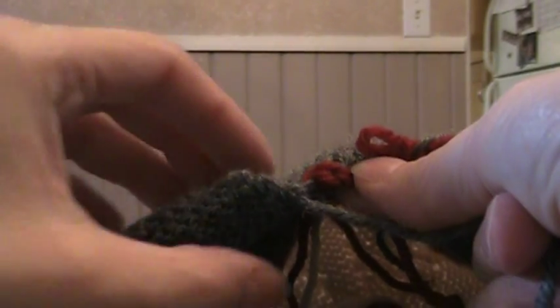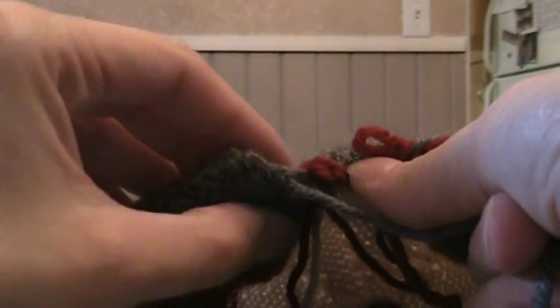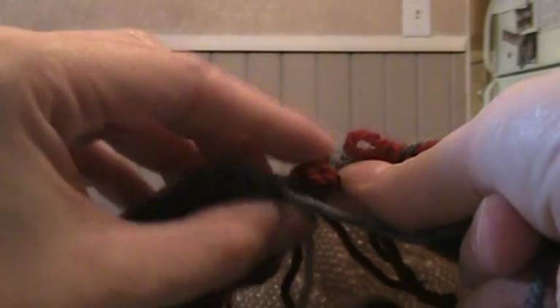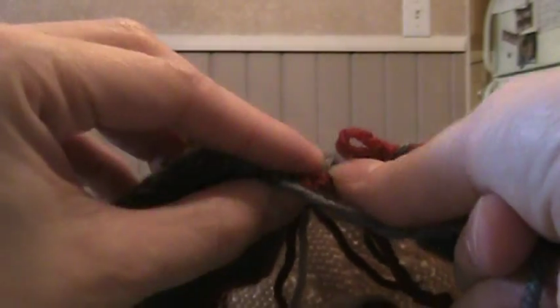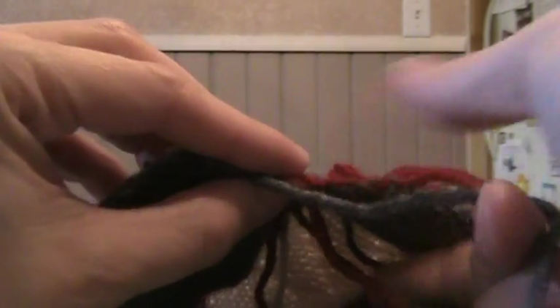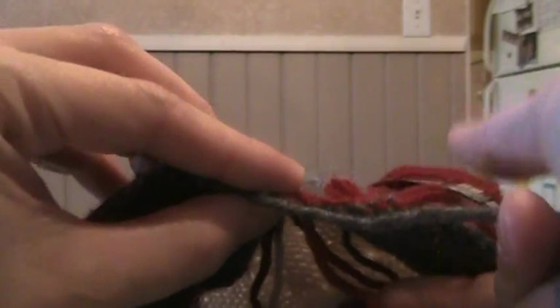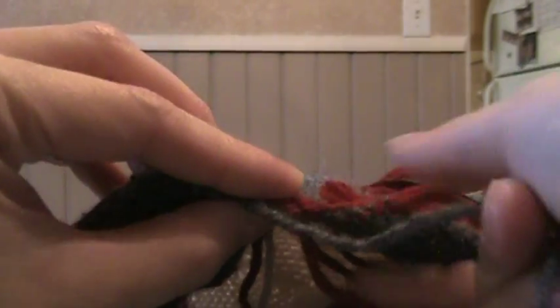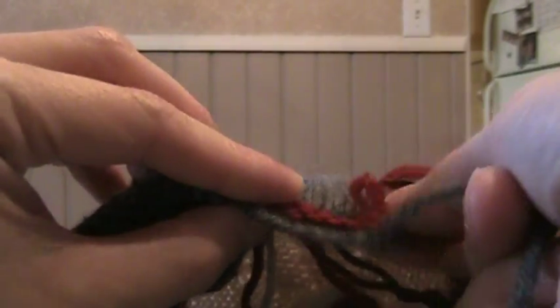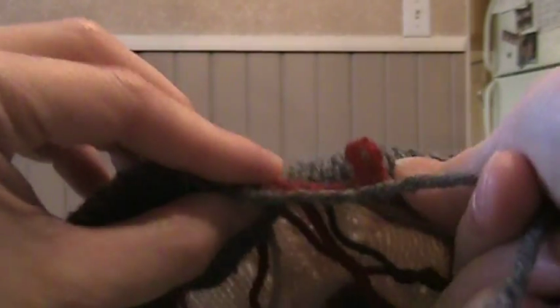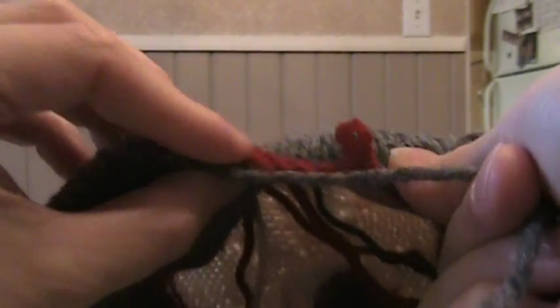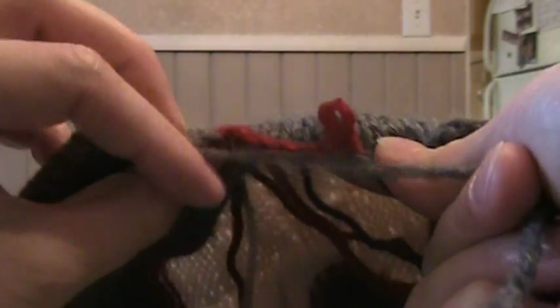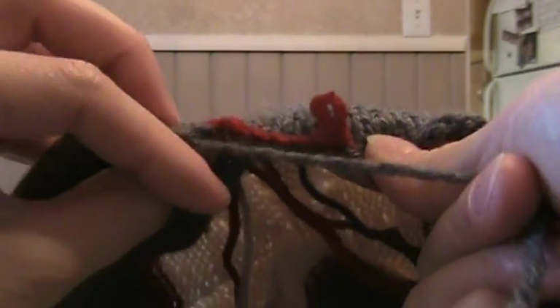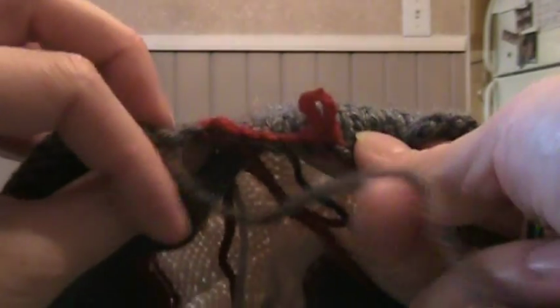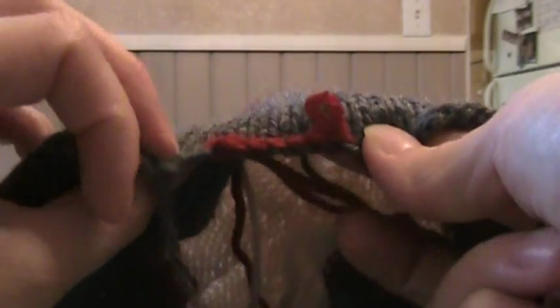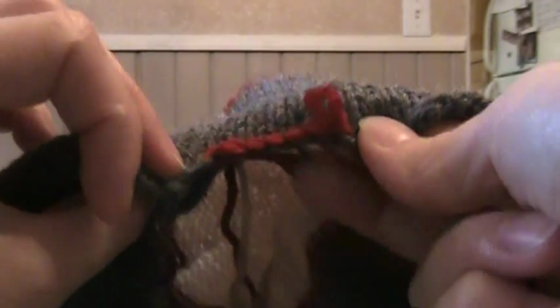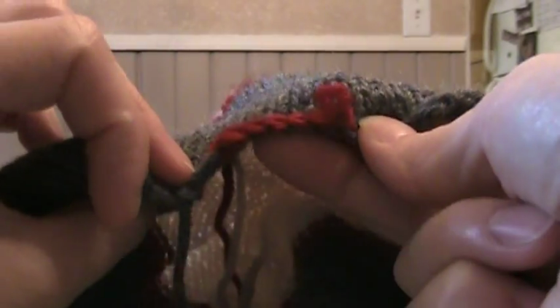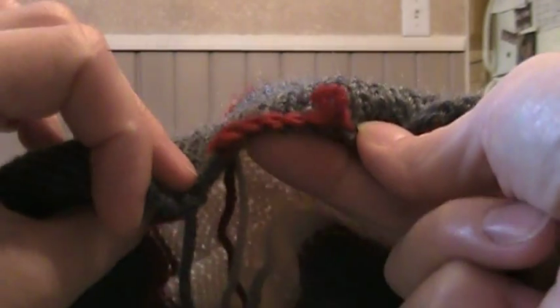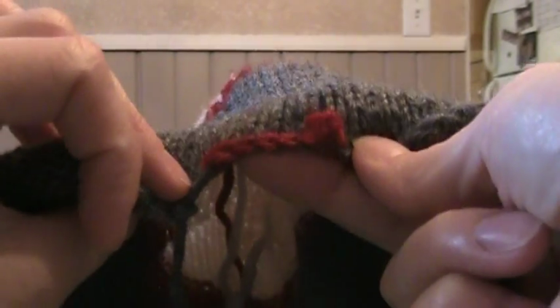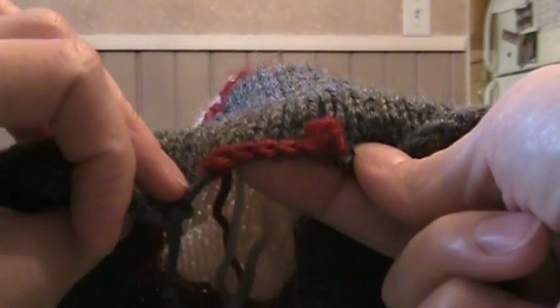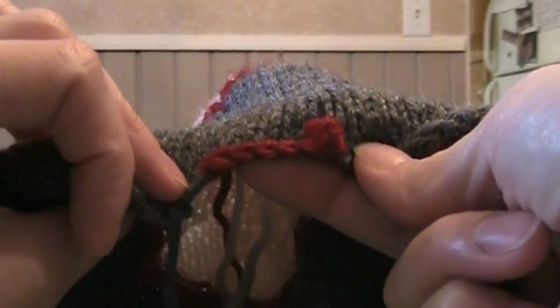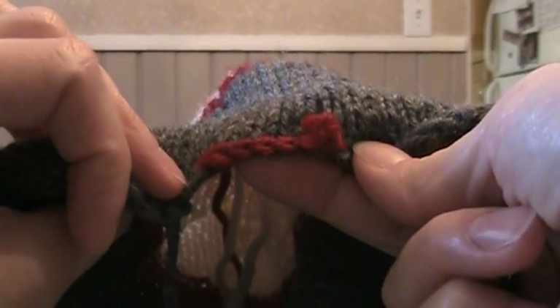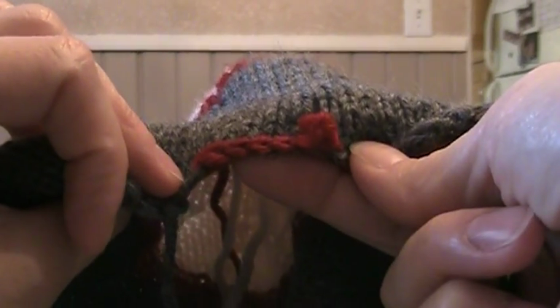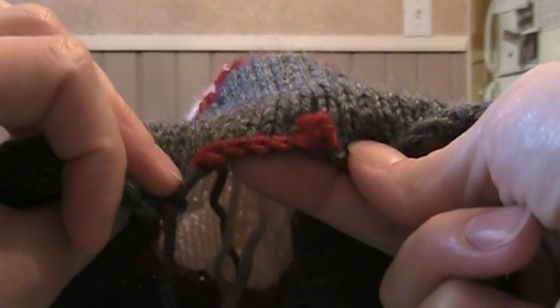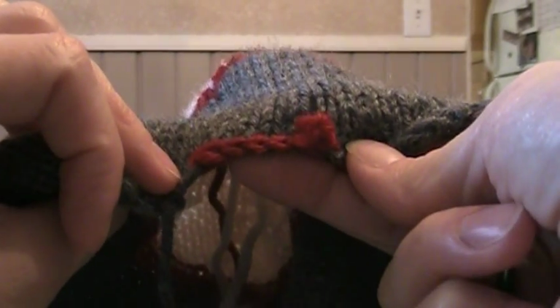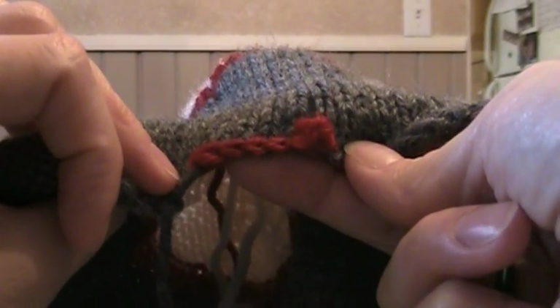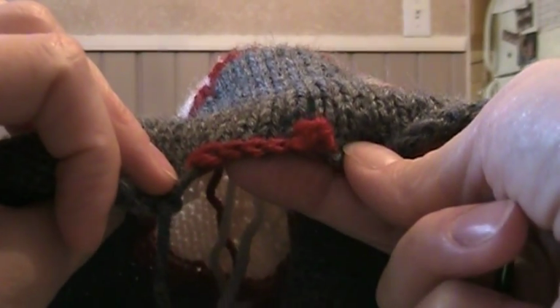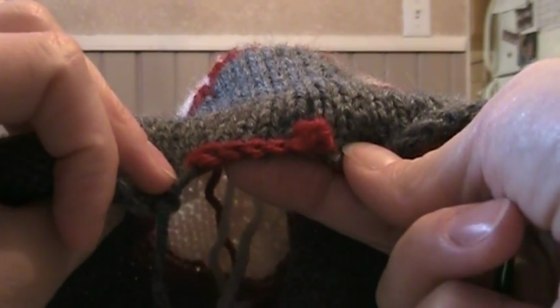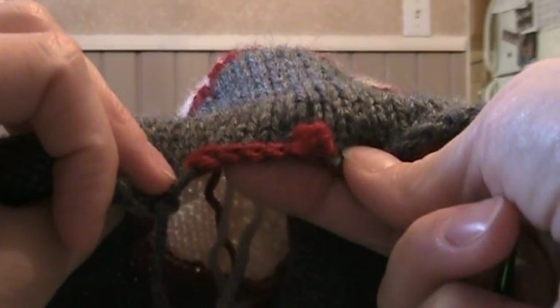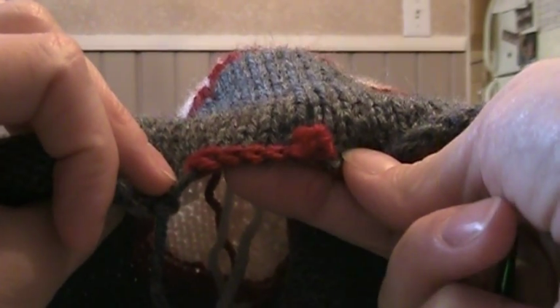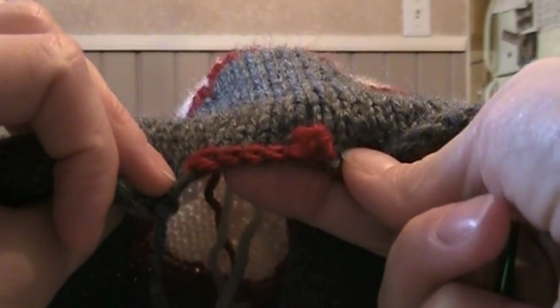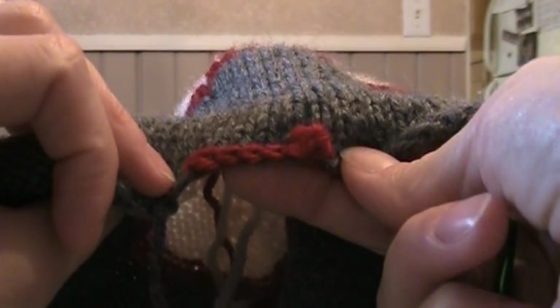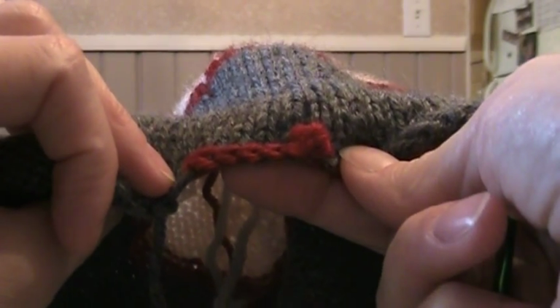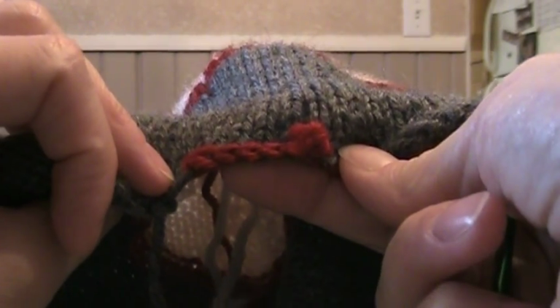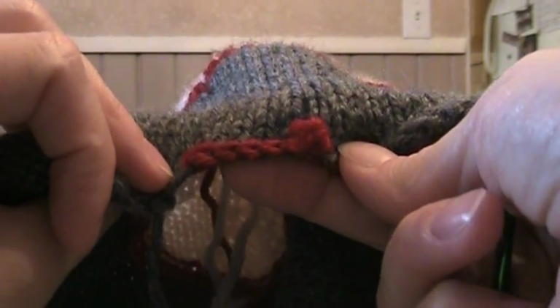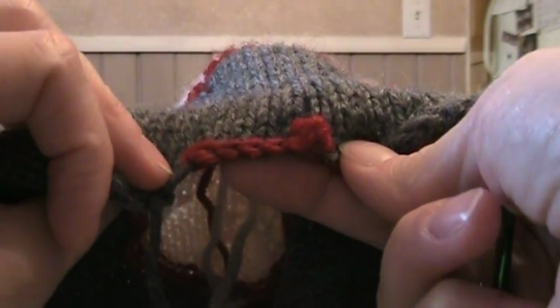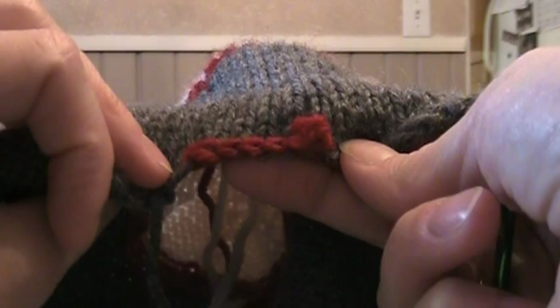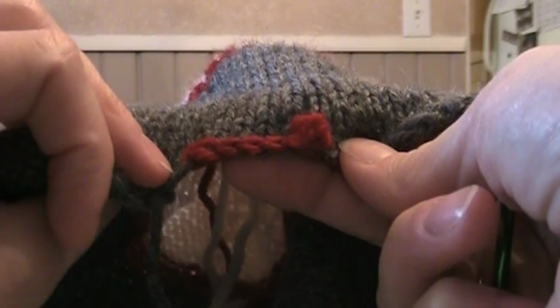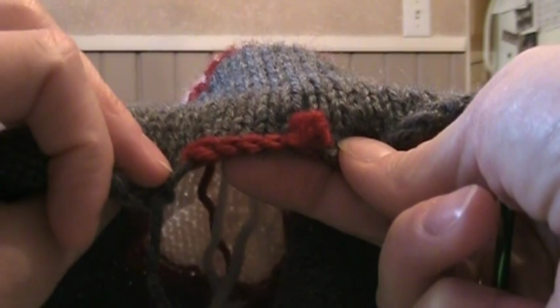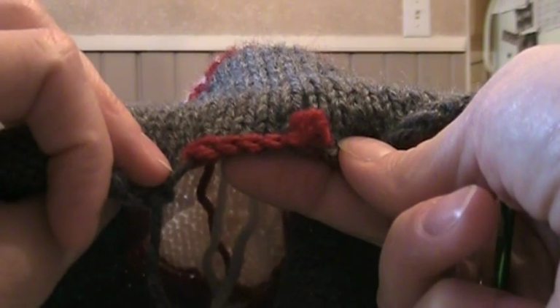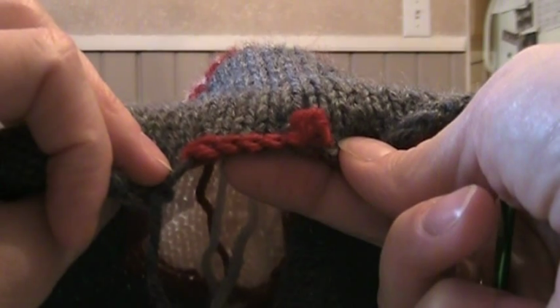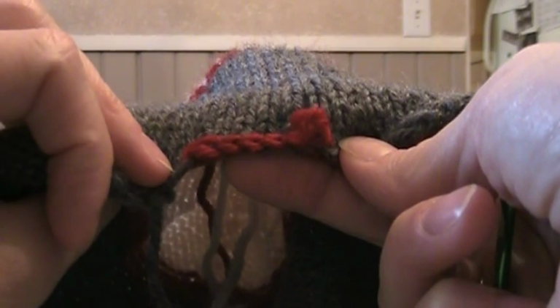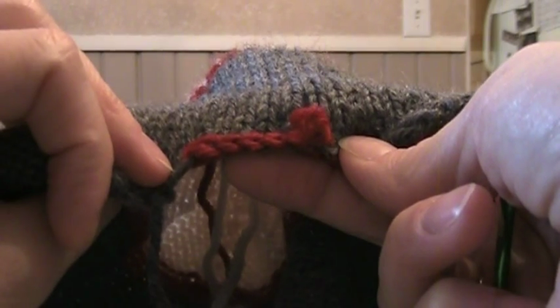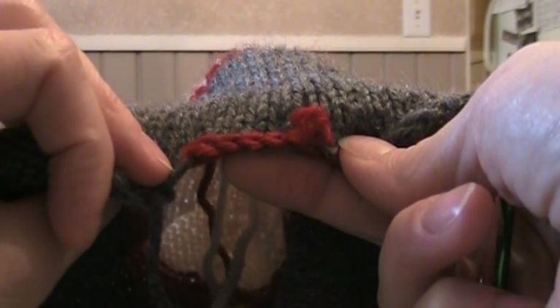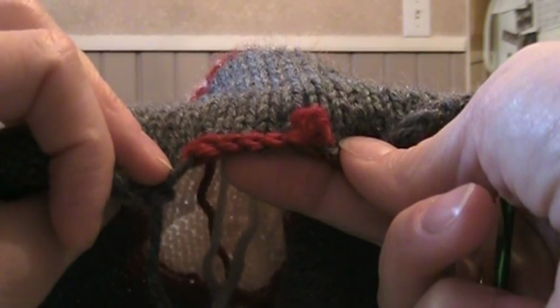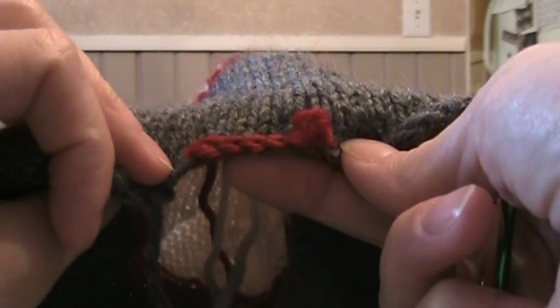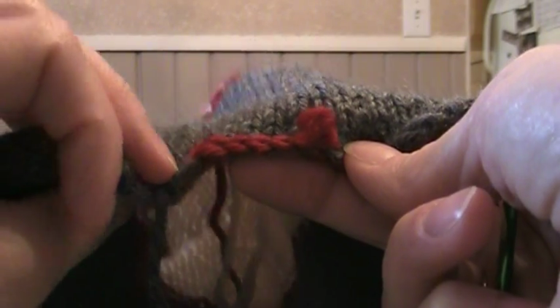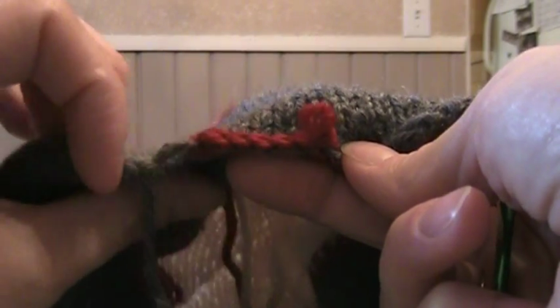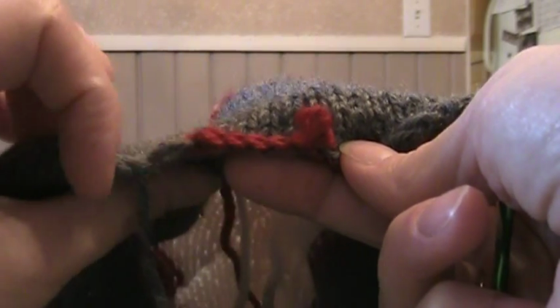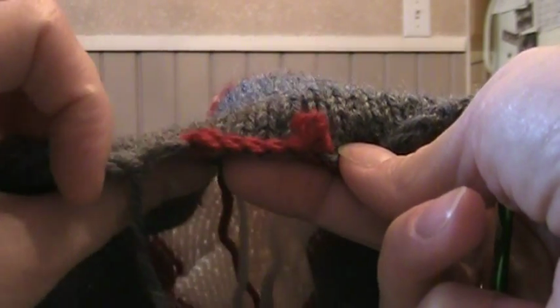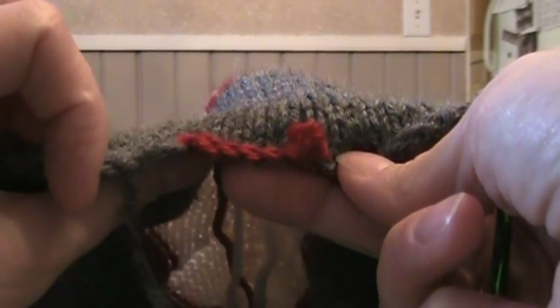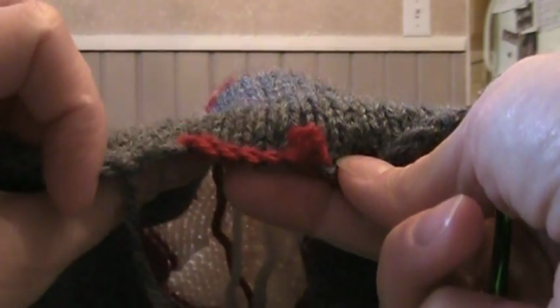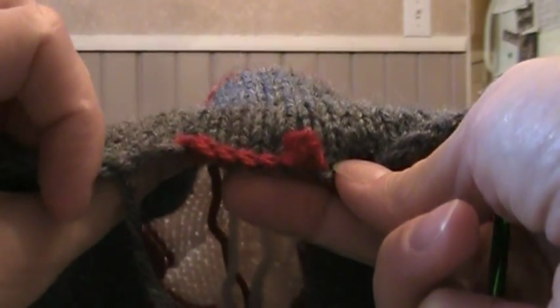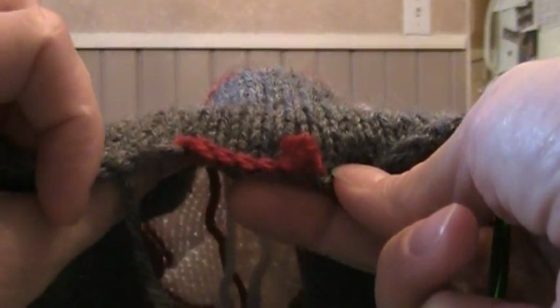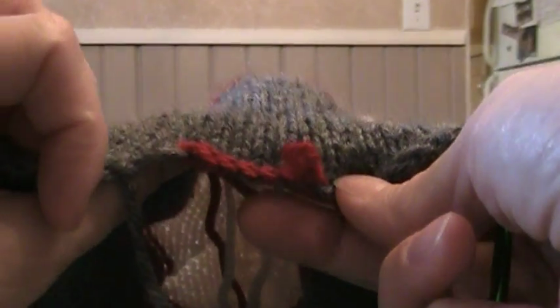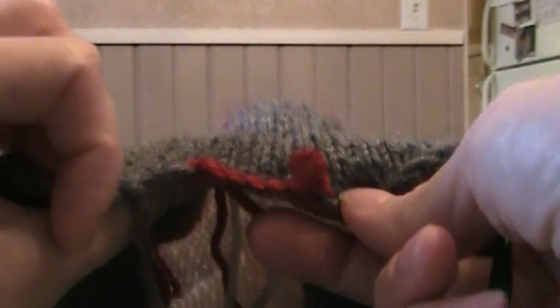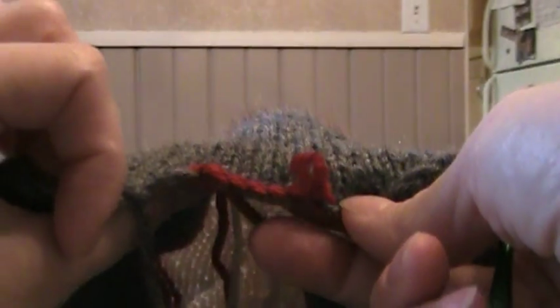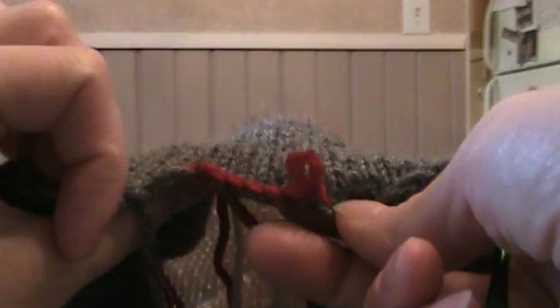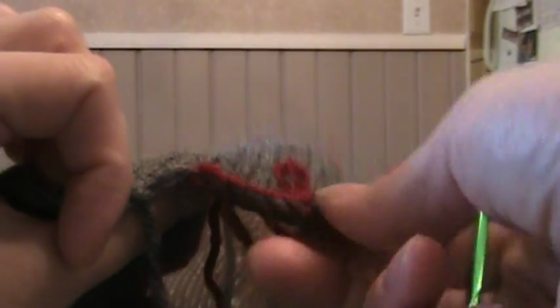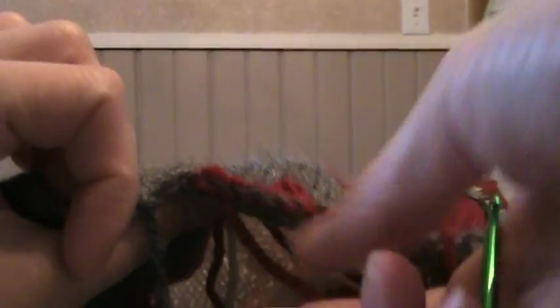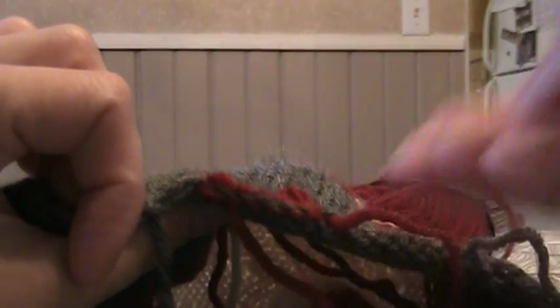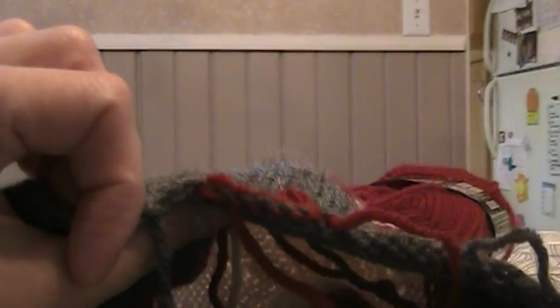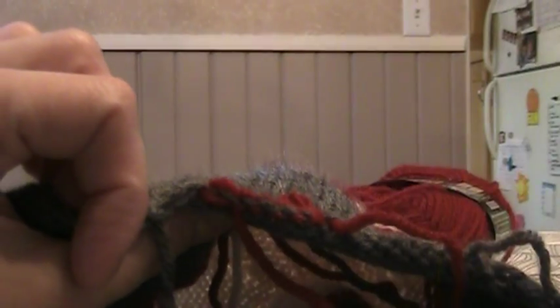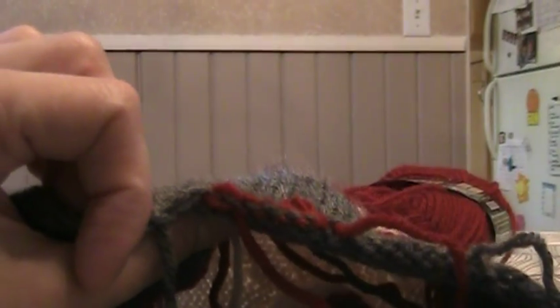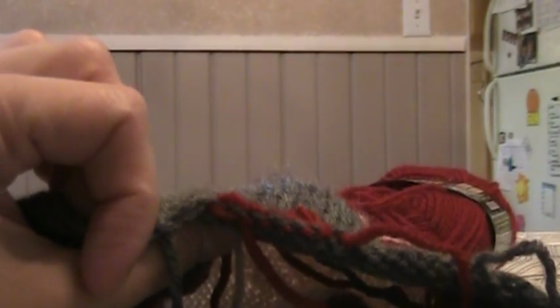And then you'll have this edge going all the way around your hat. So you too can crochet — if I can do it, you can too. Good luck!